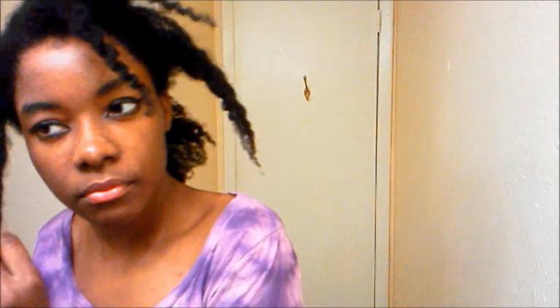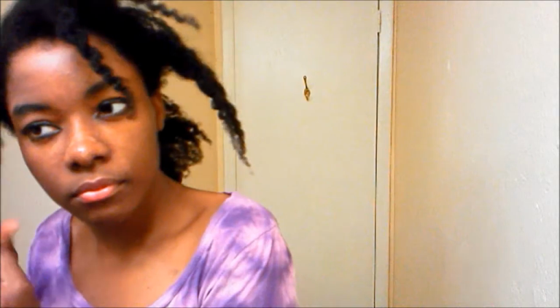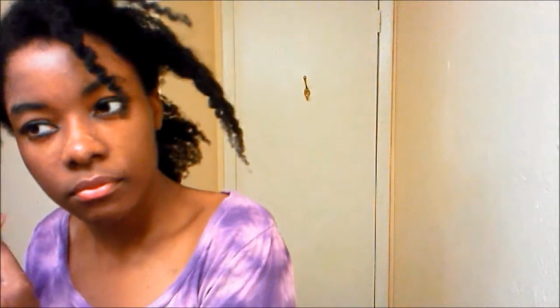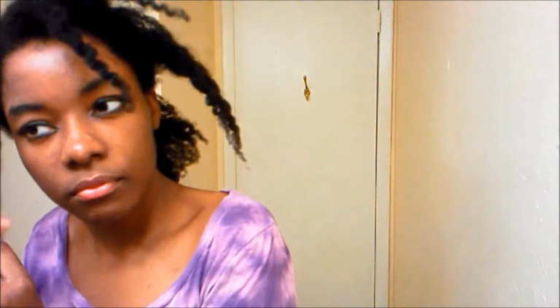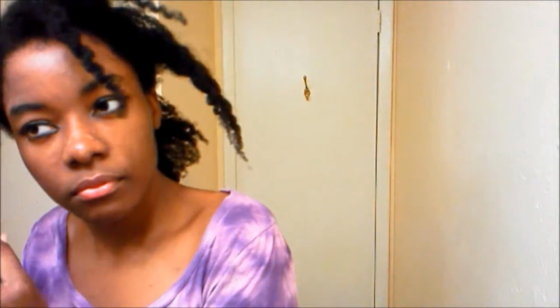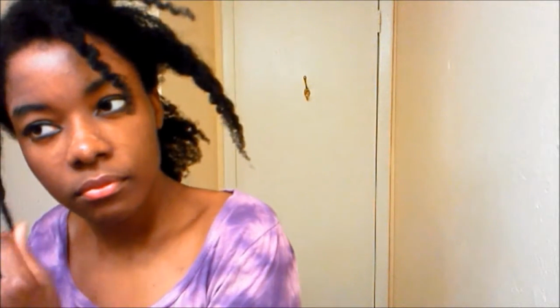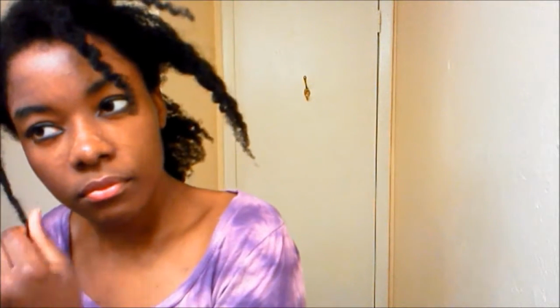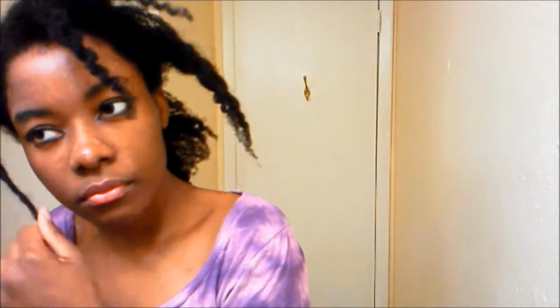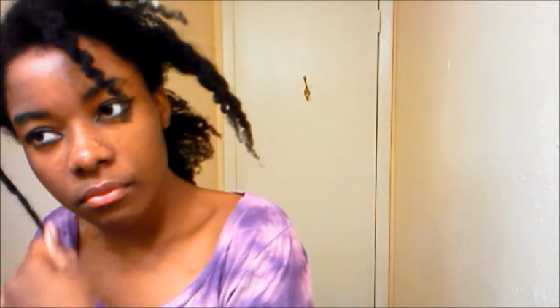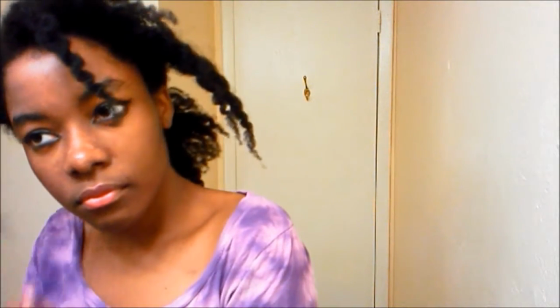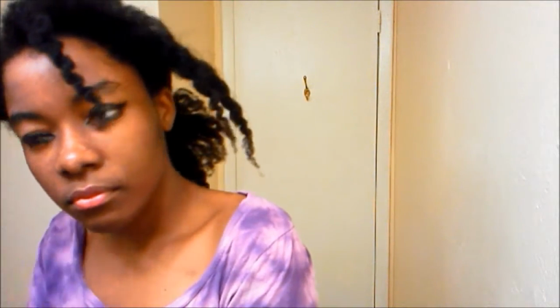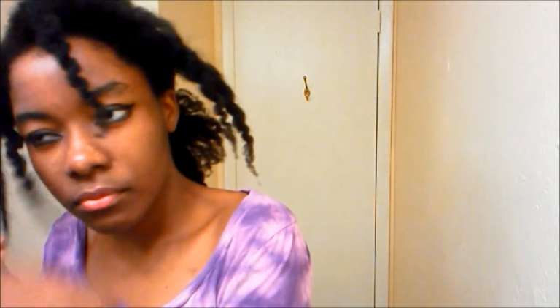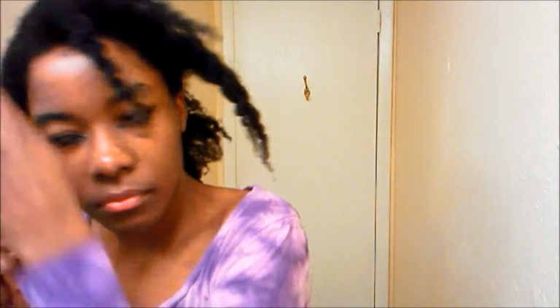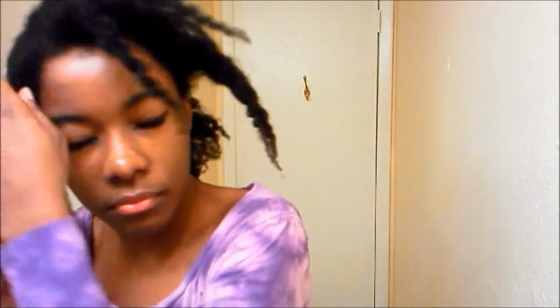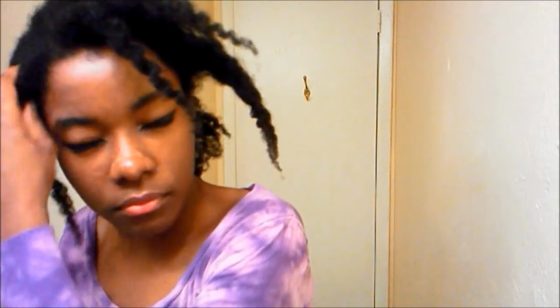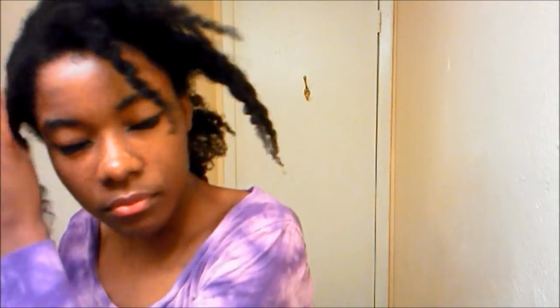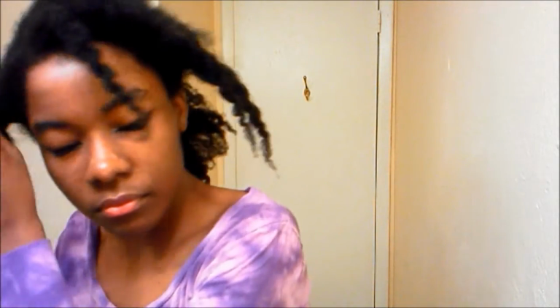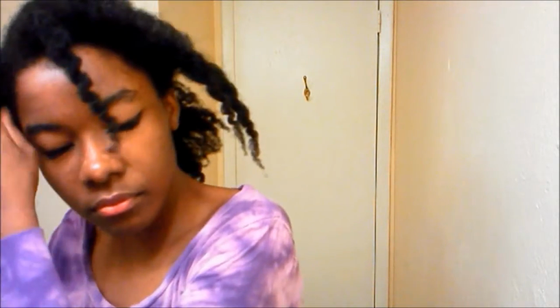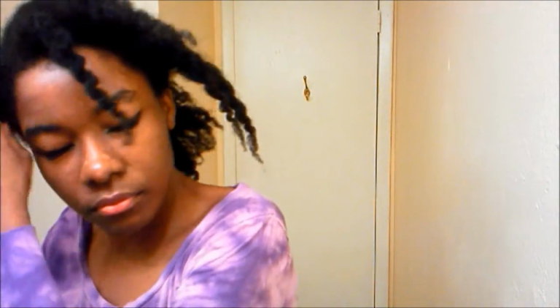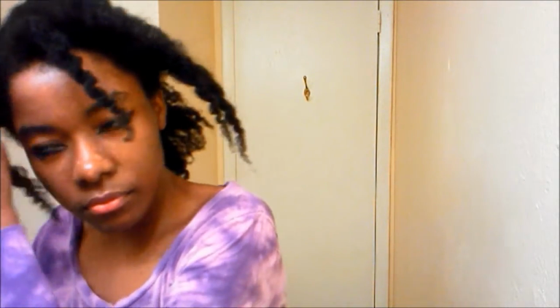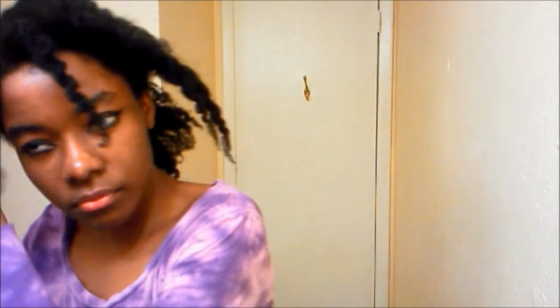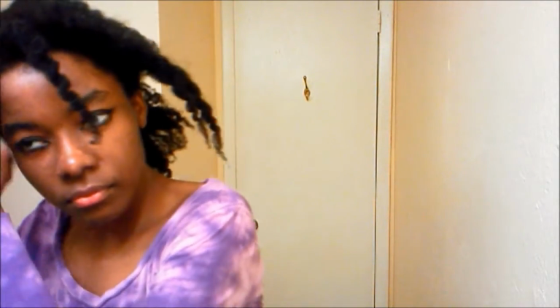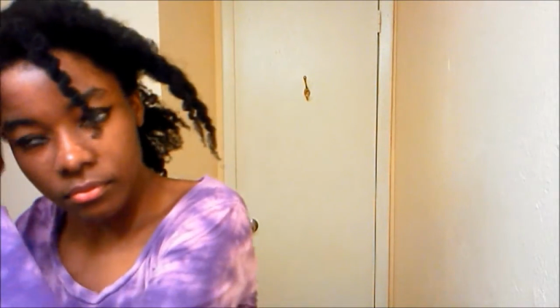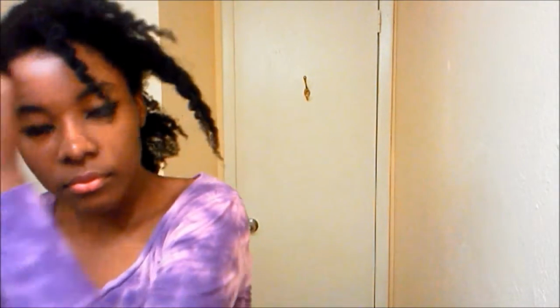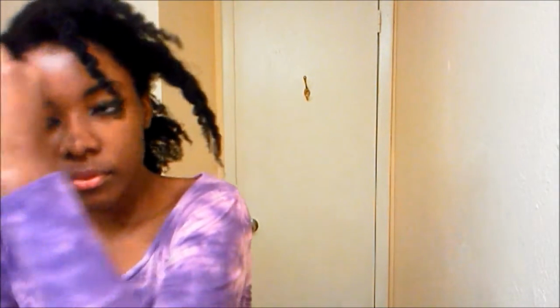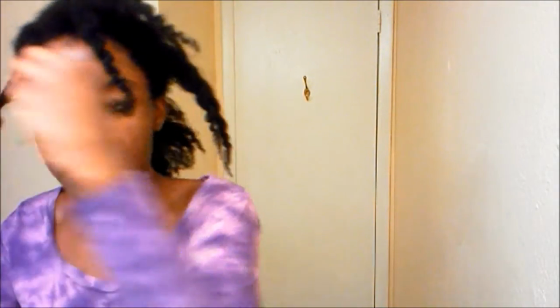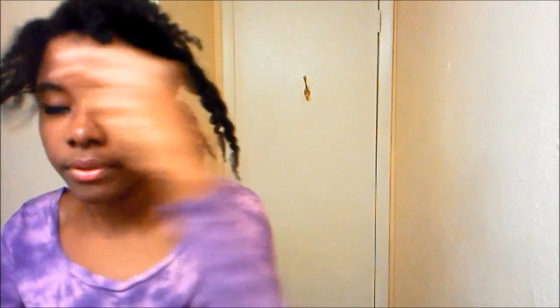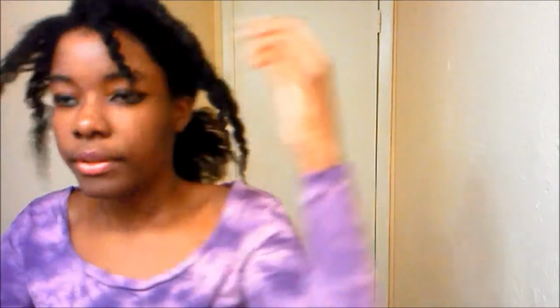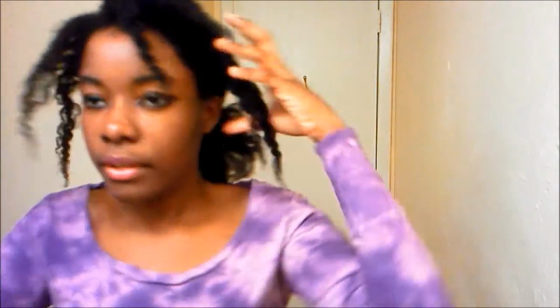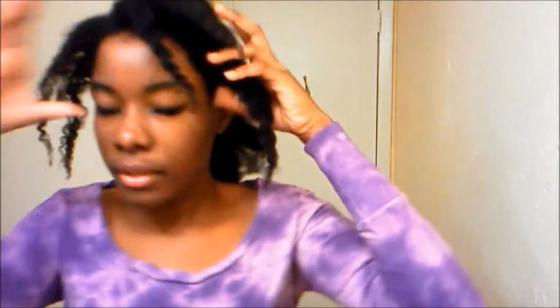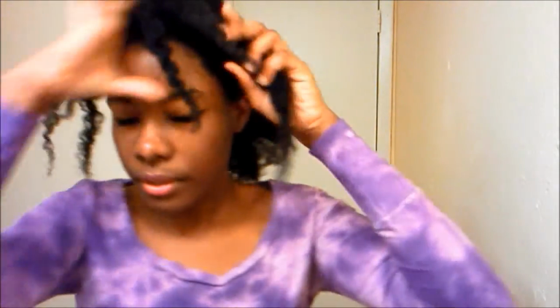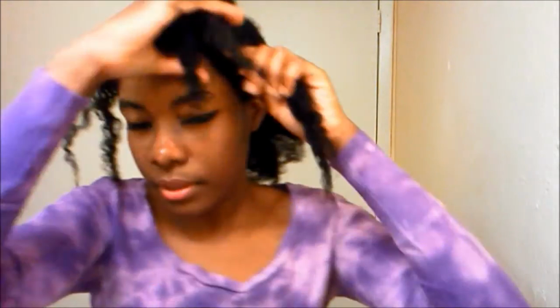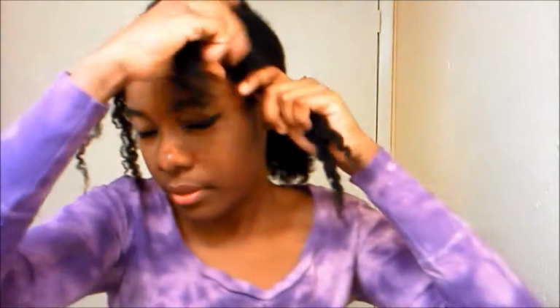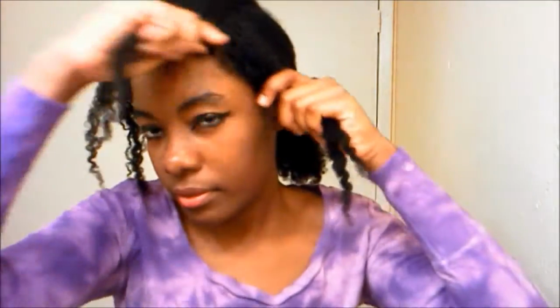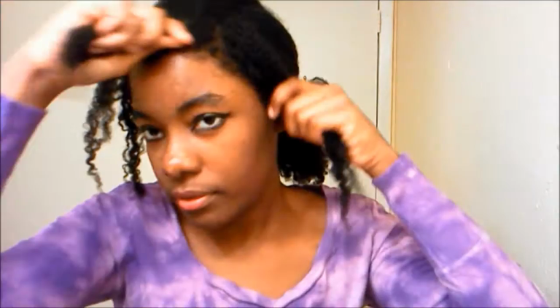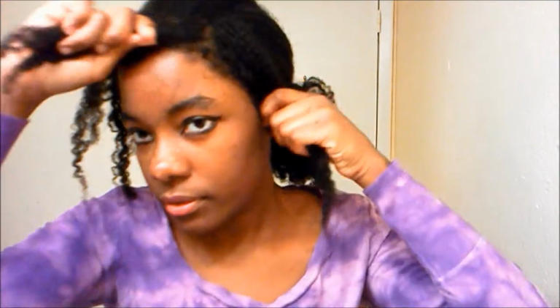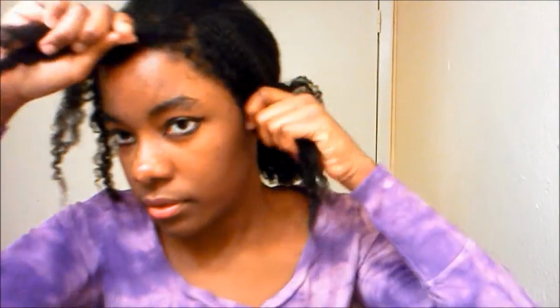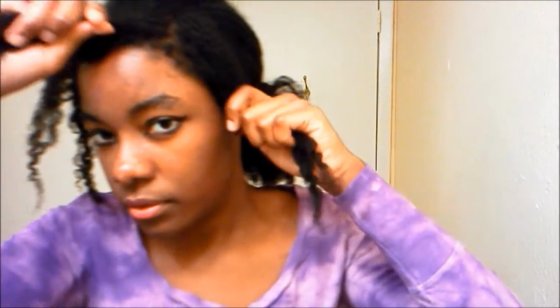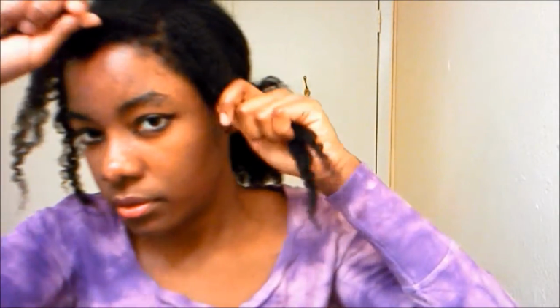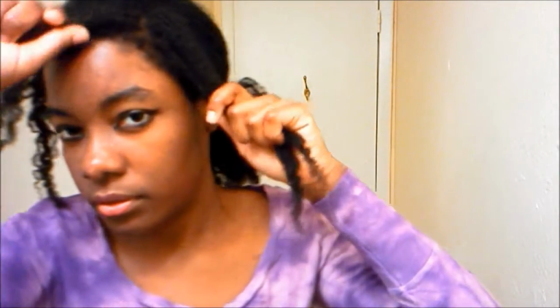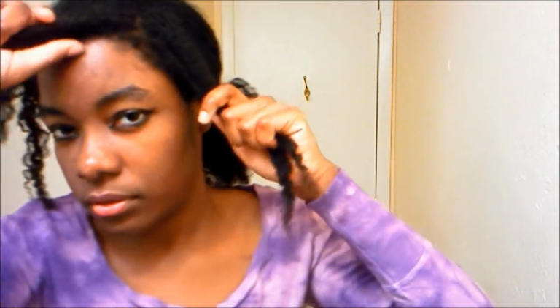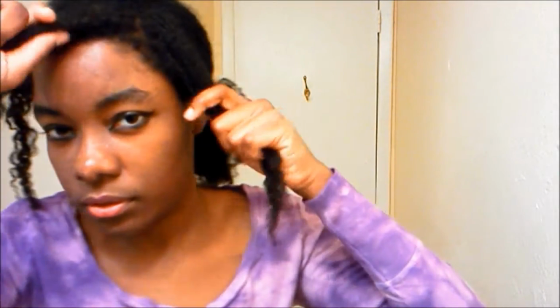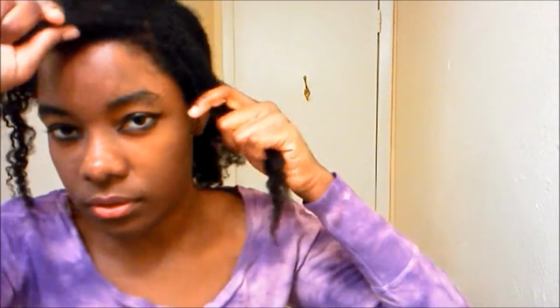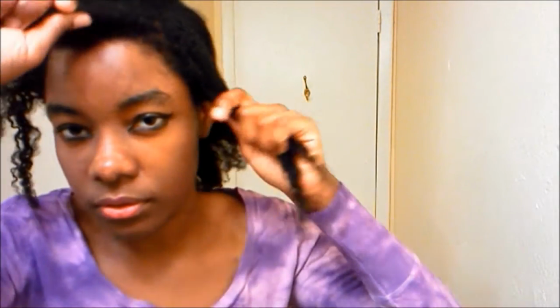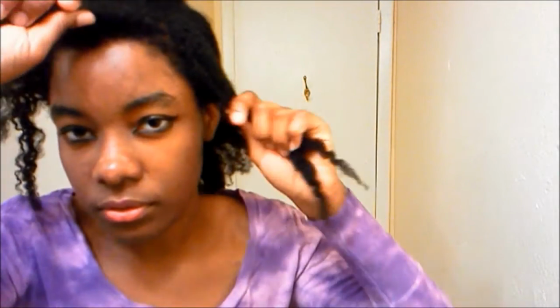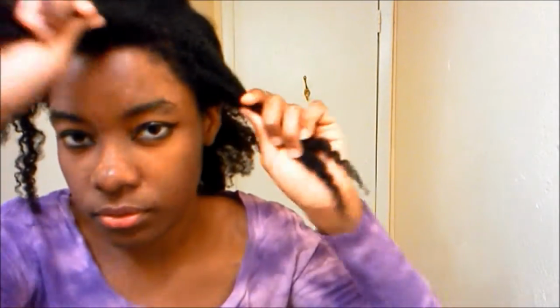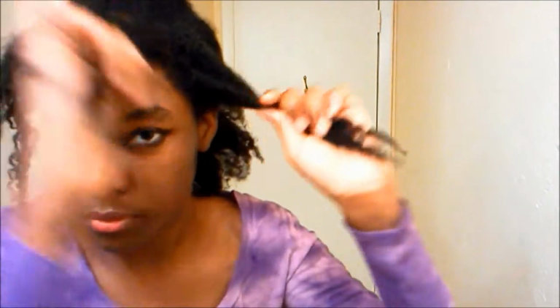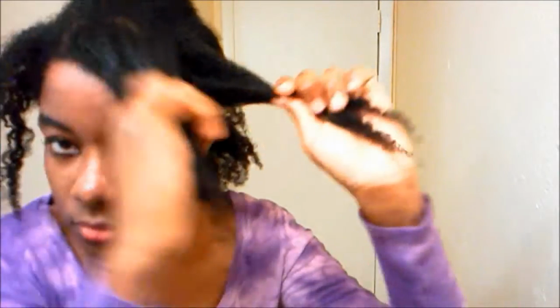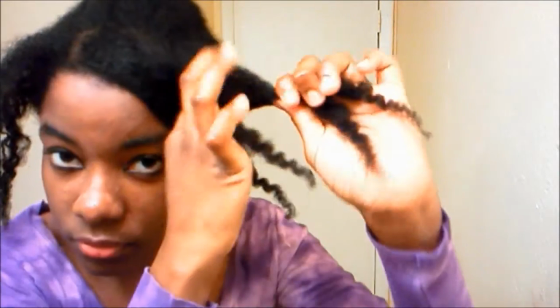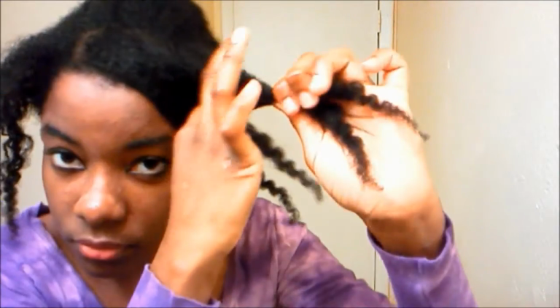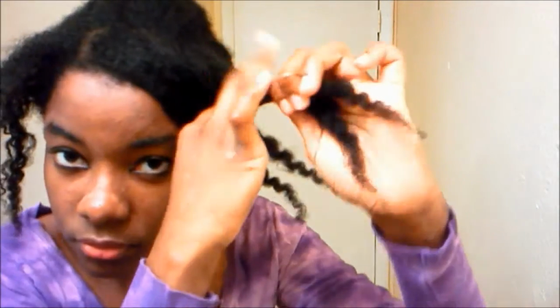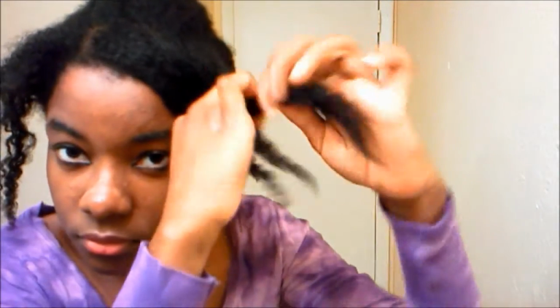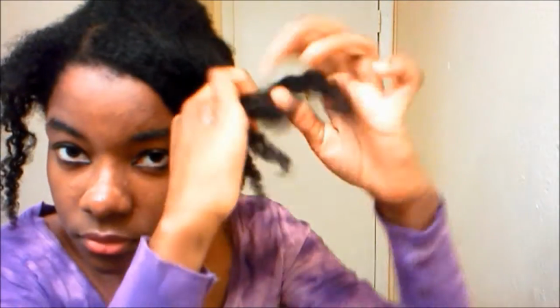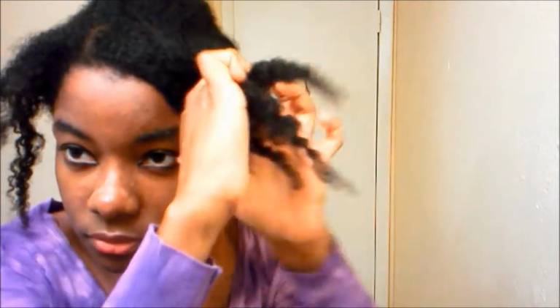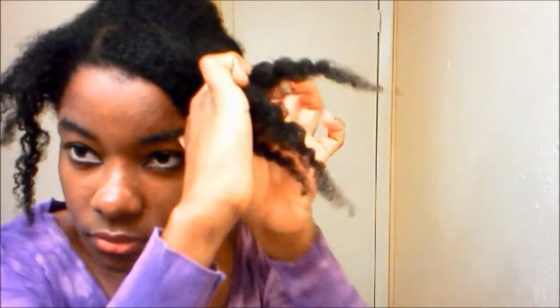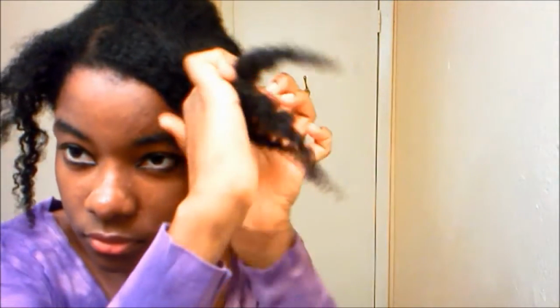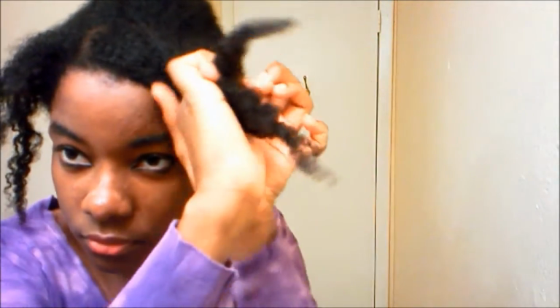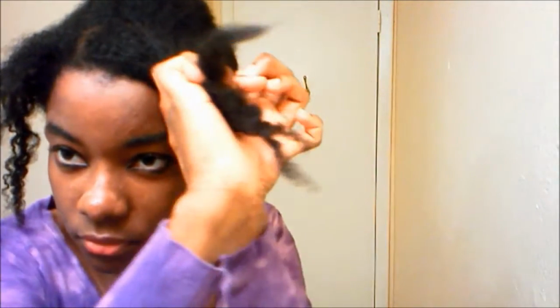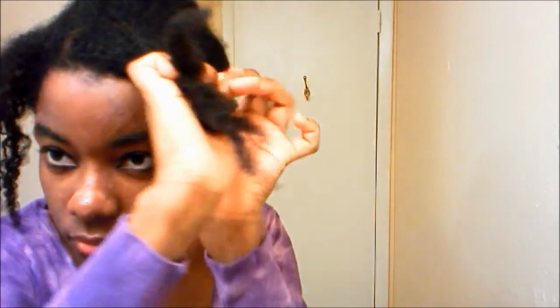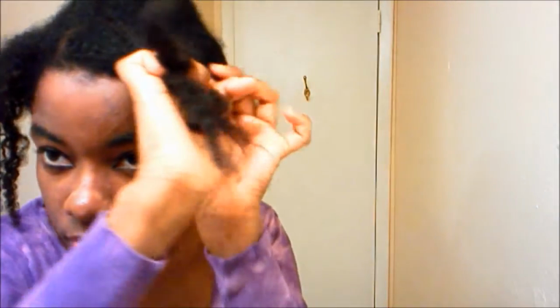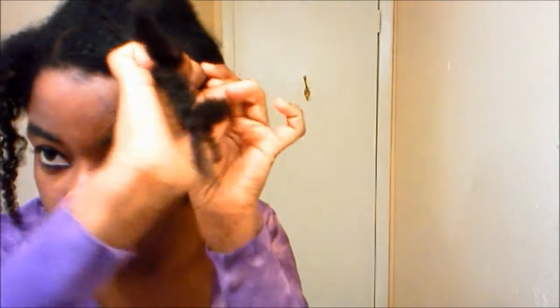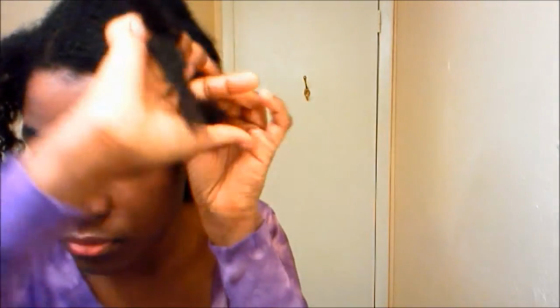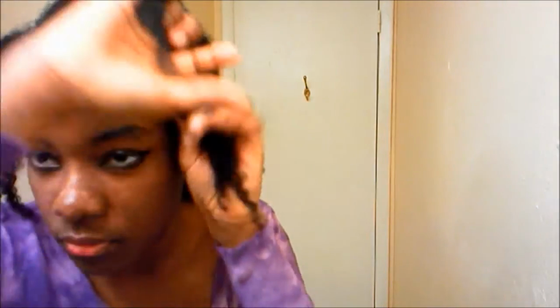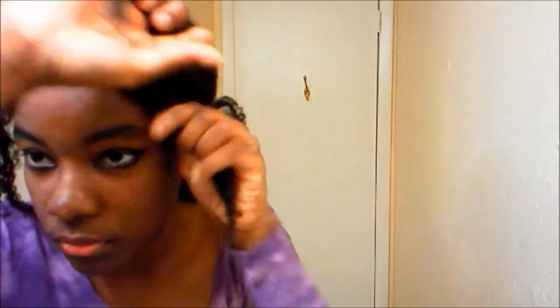After you do that, you want to fan the hair a little bit, but not before you do the front piece. So that's what I'm doing — I'm doing my front piece. I have a side part.